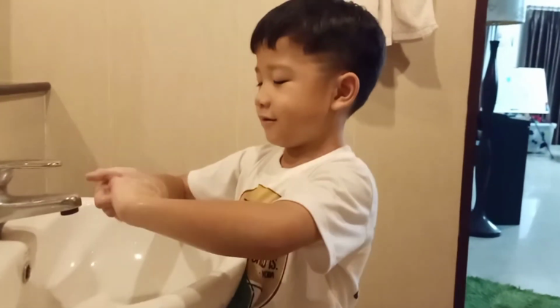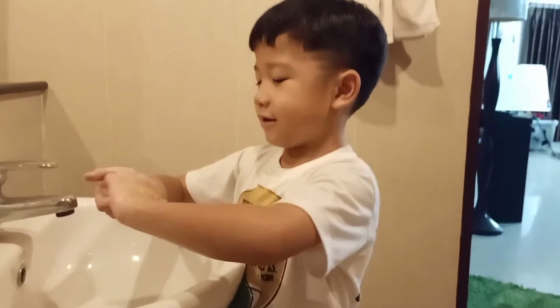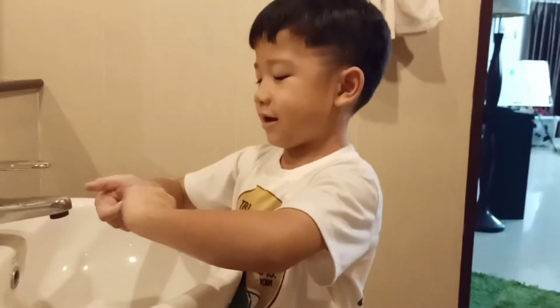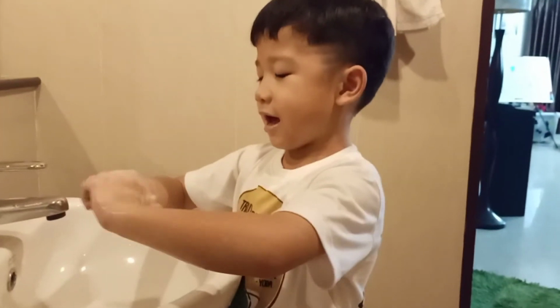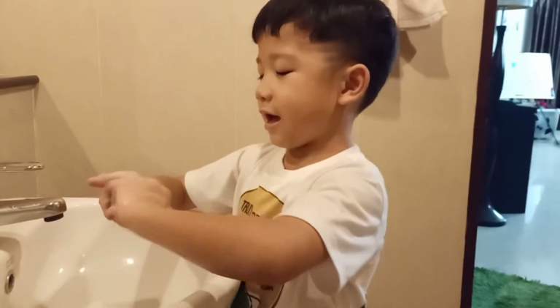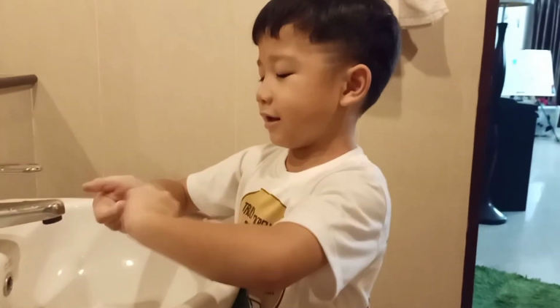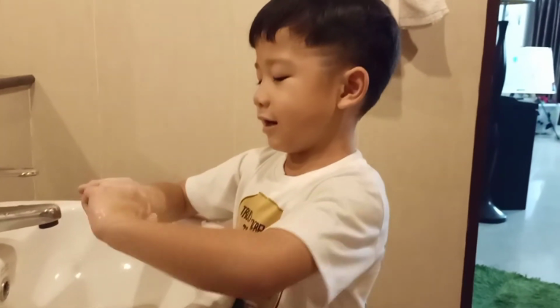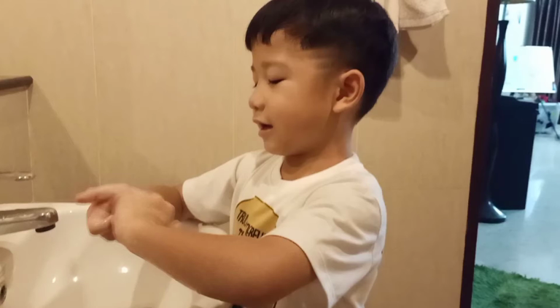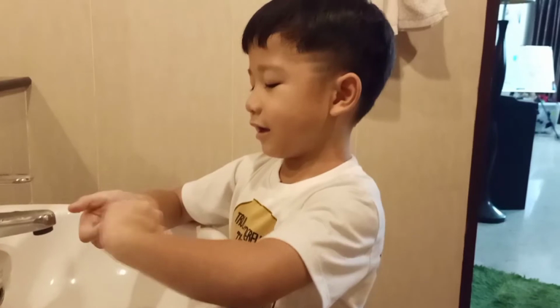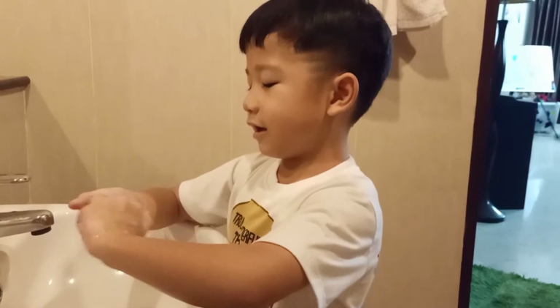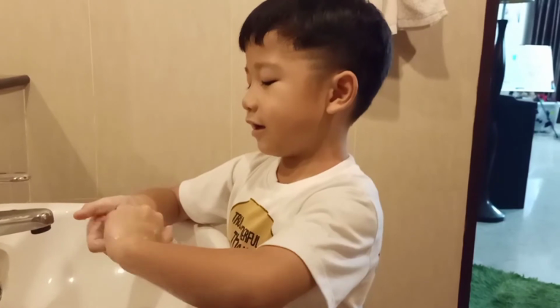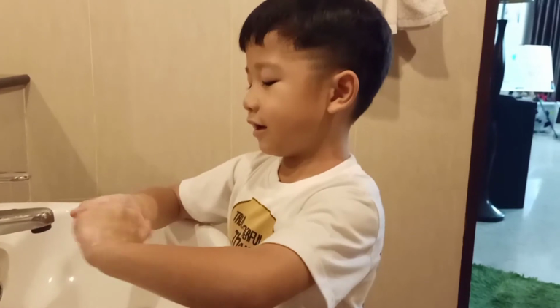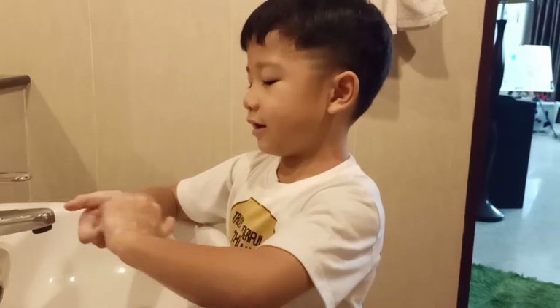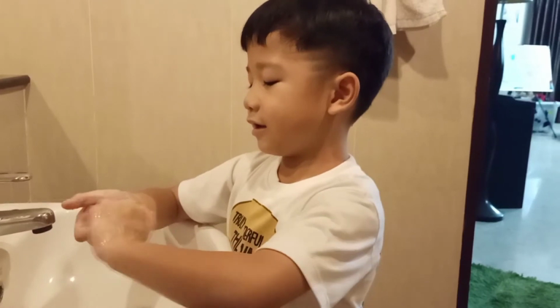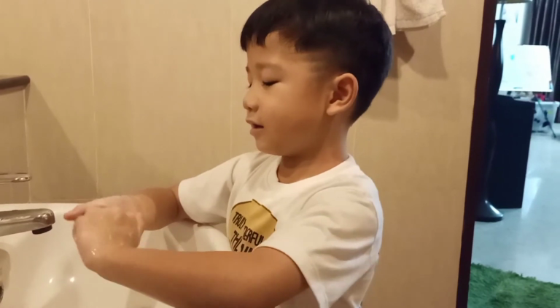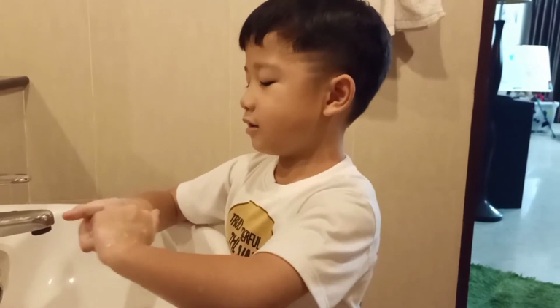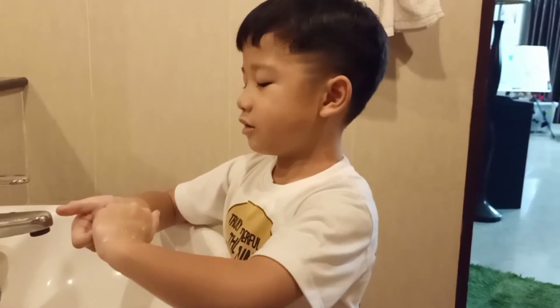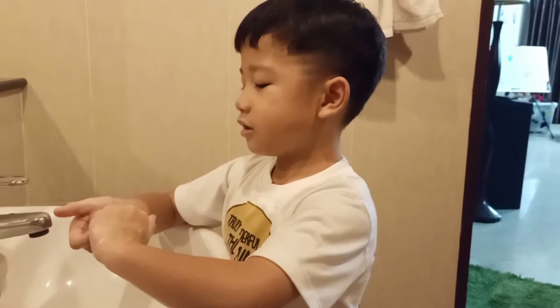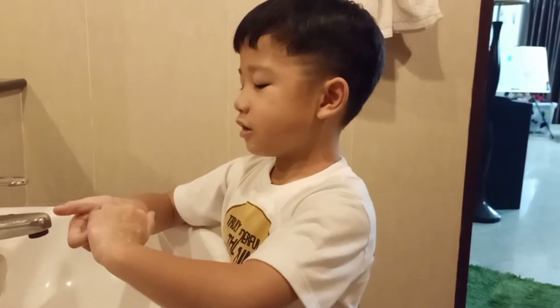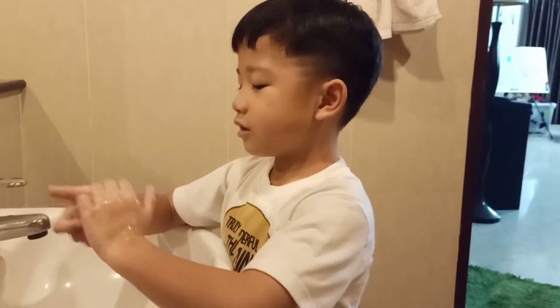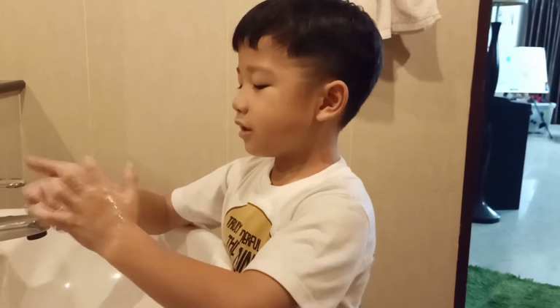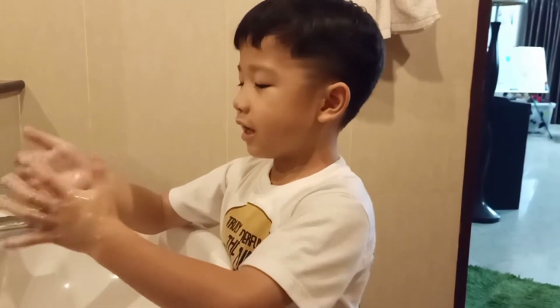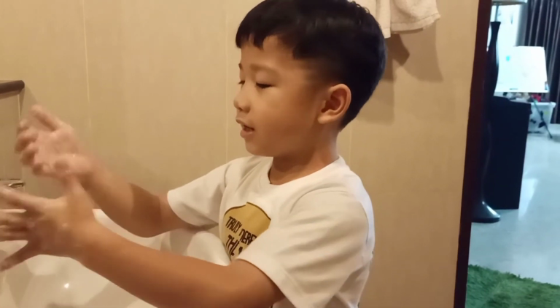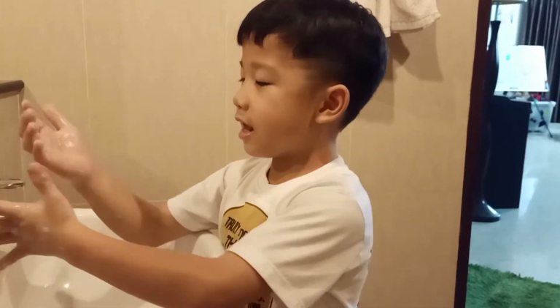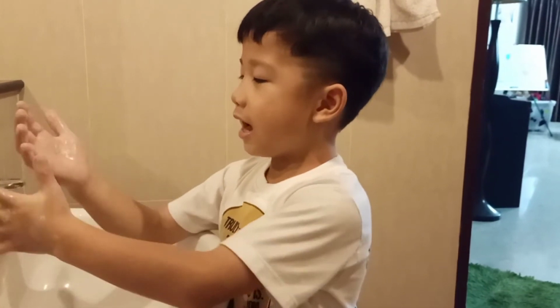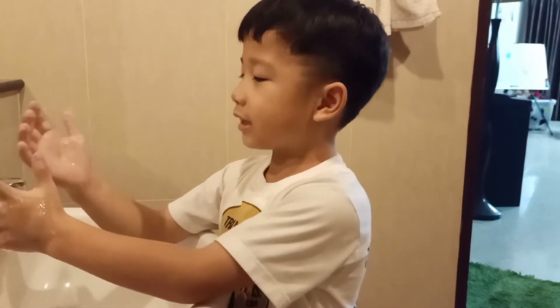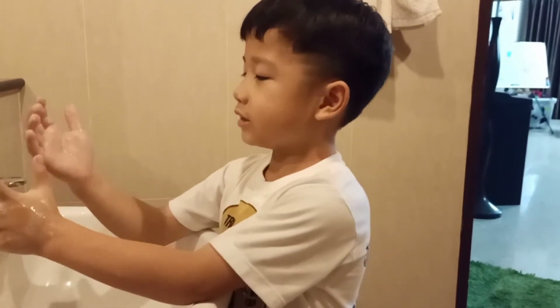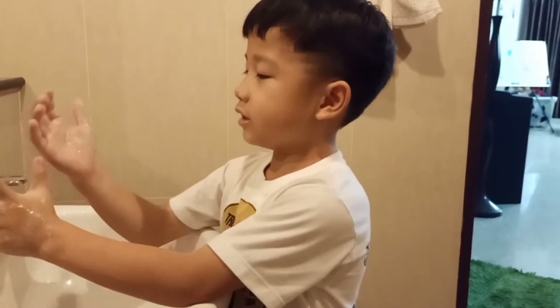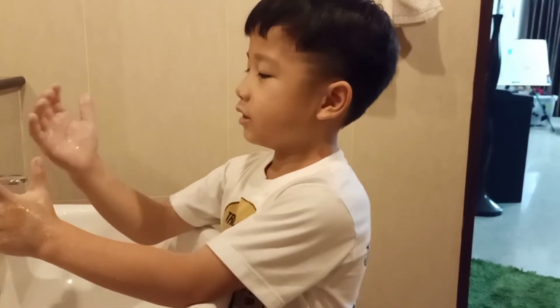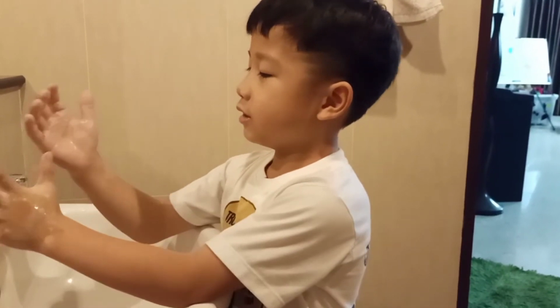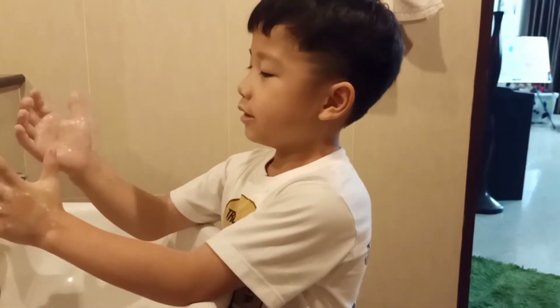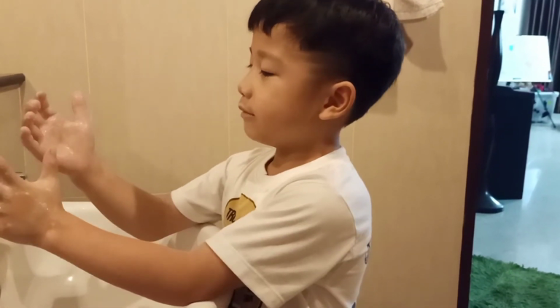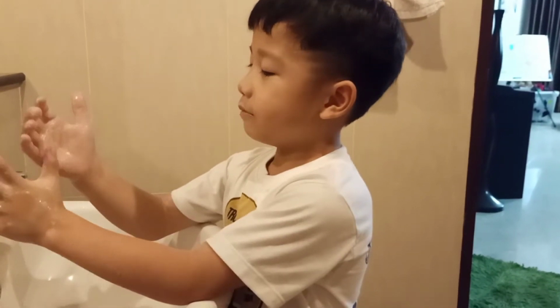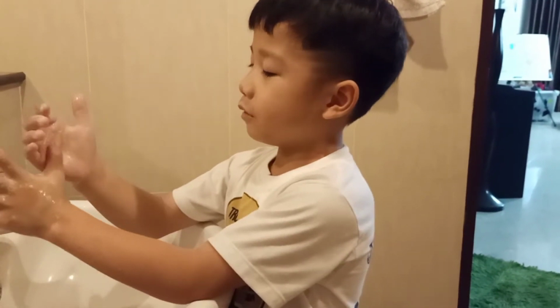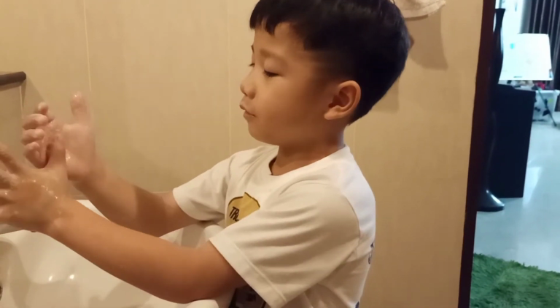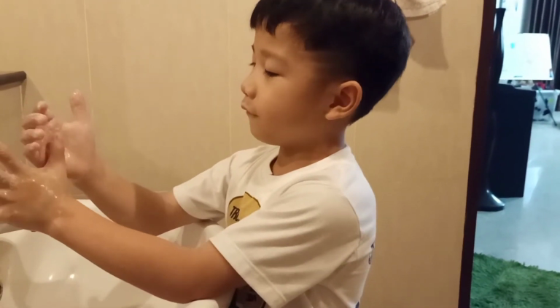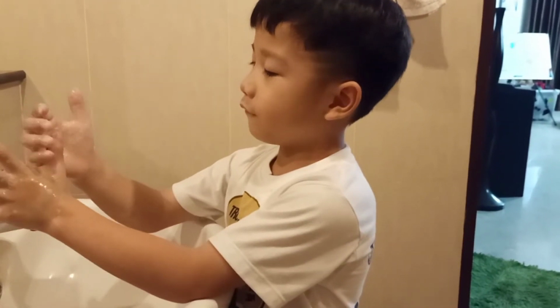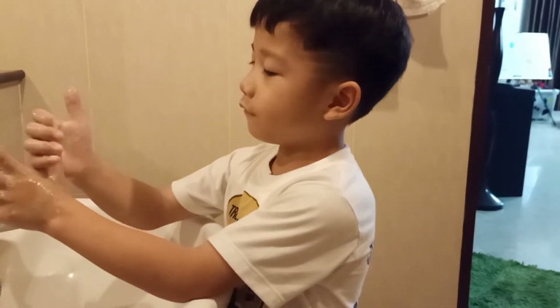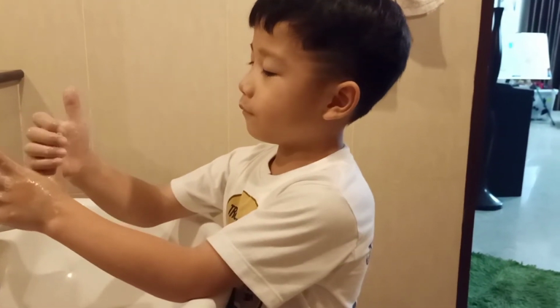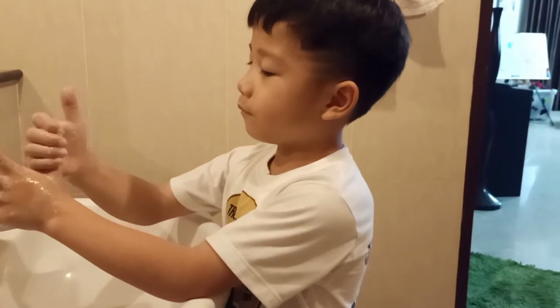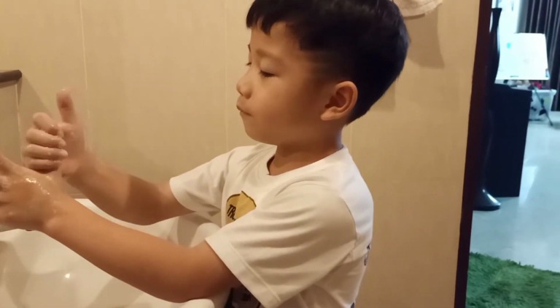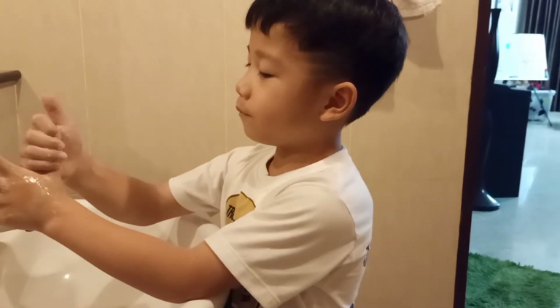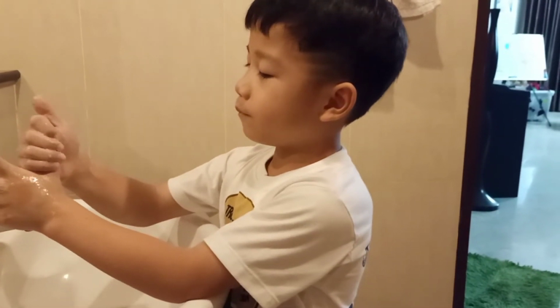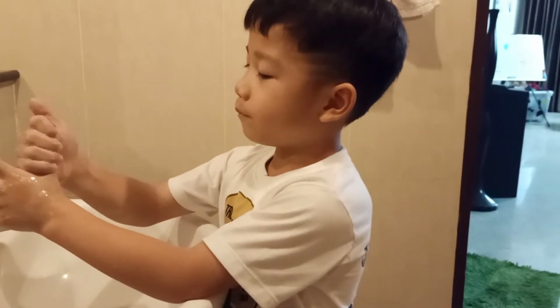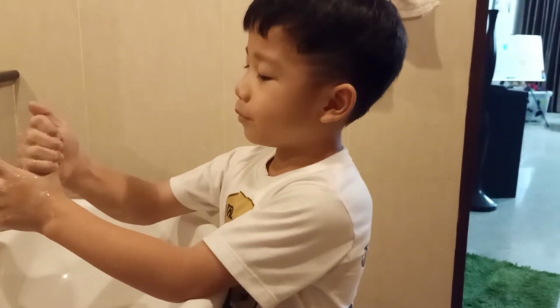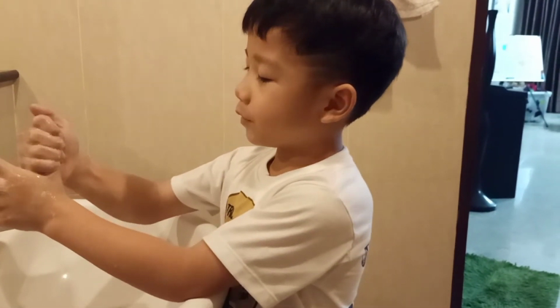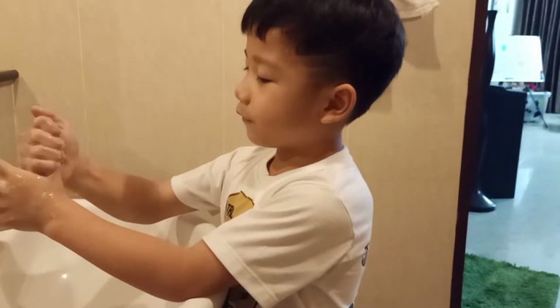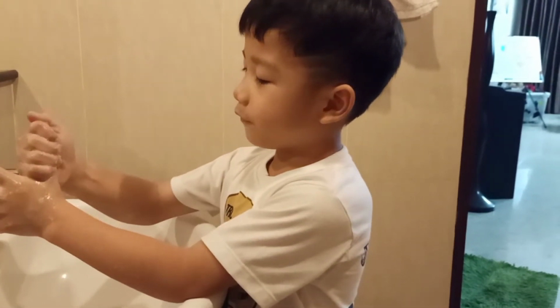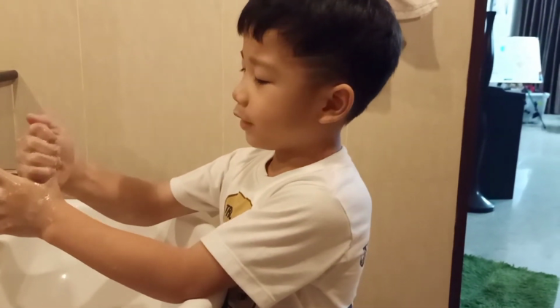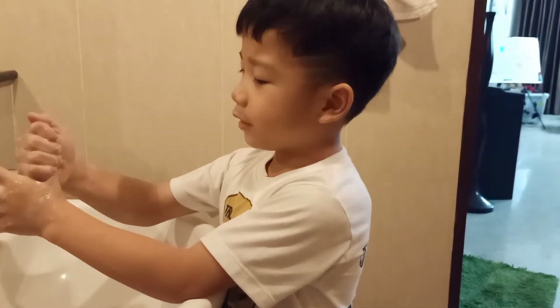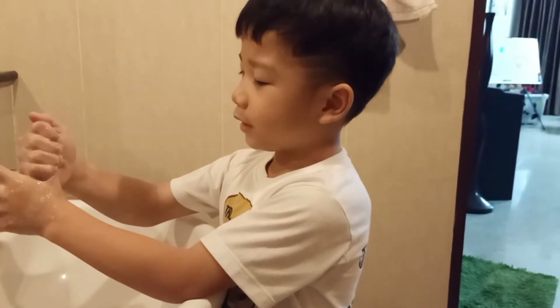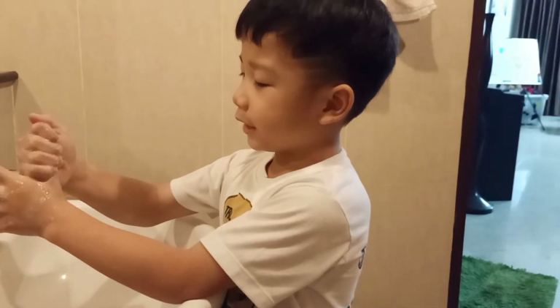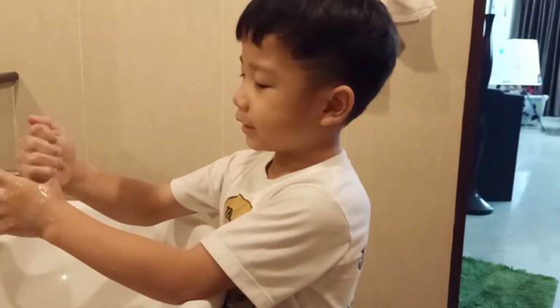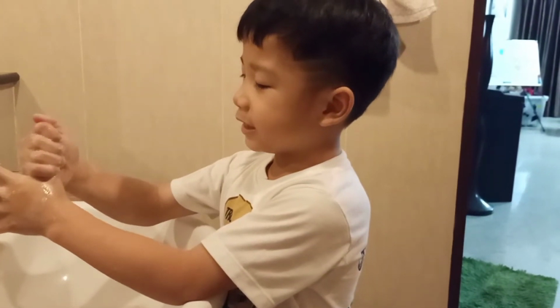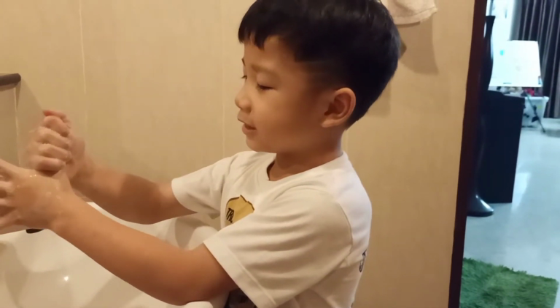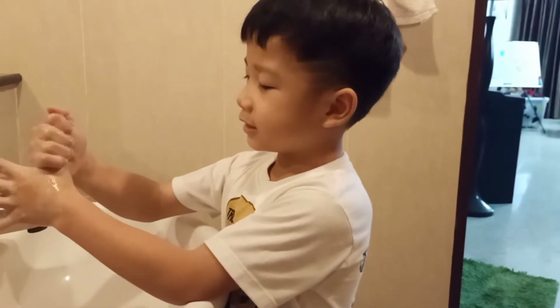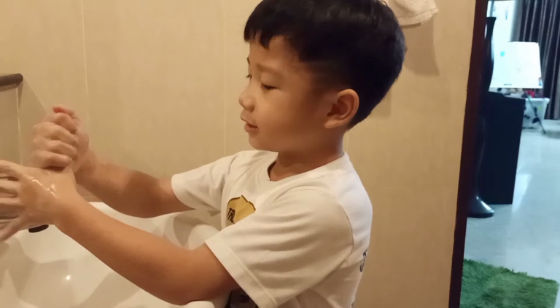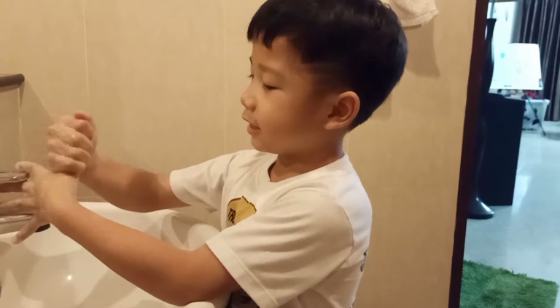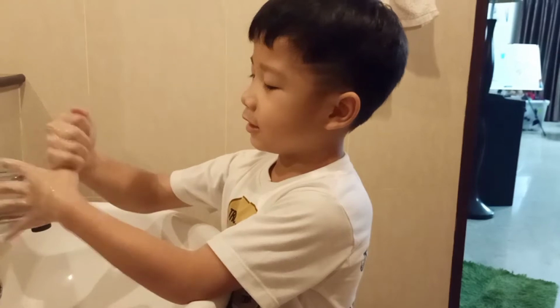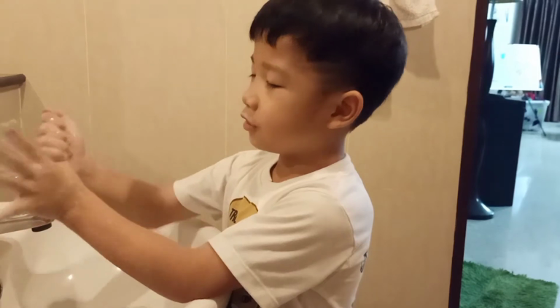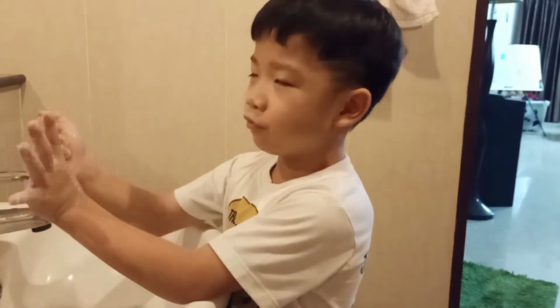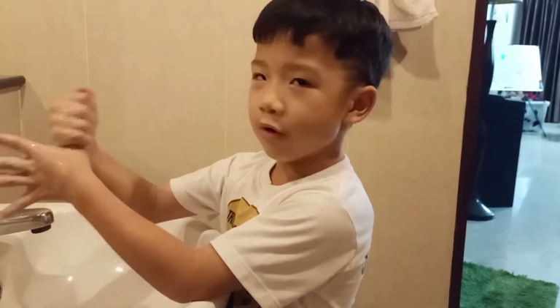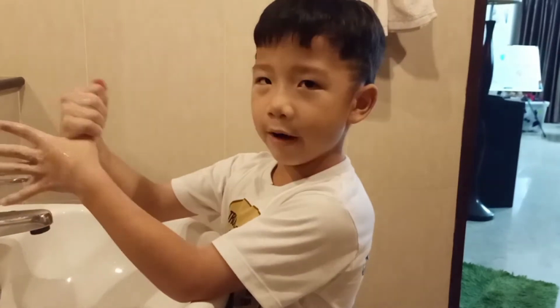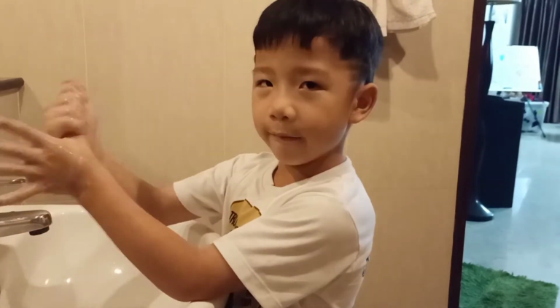And again, then next, put your finger like this, then you rub.